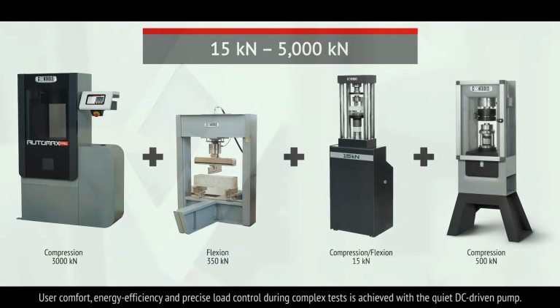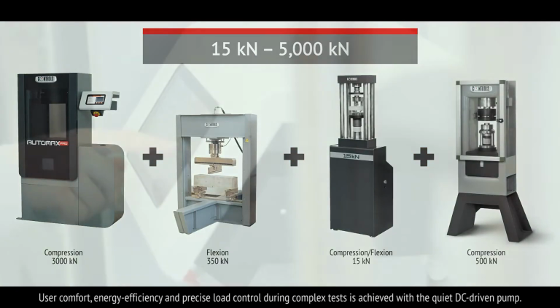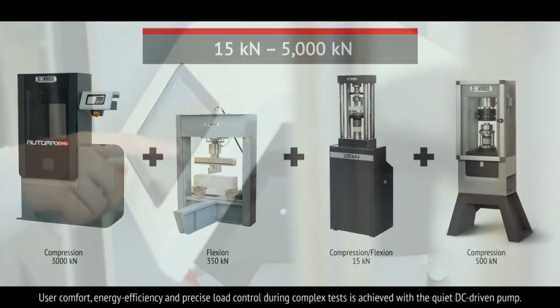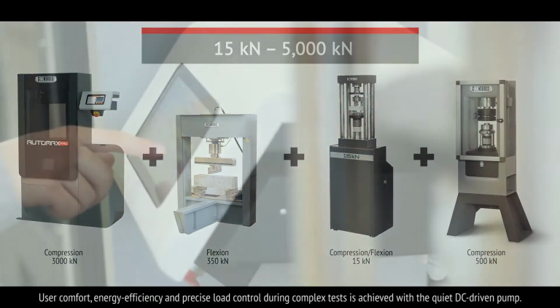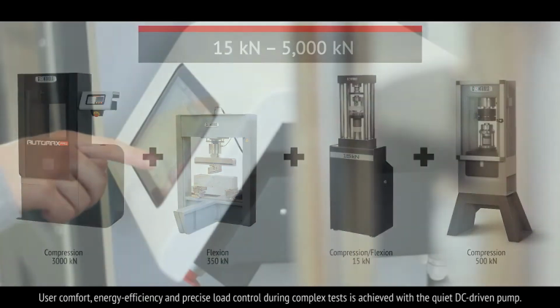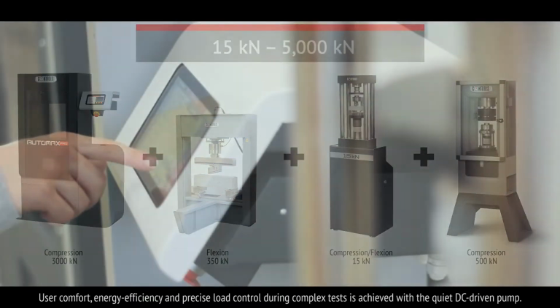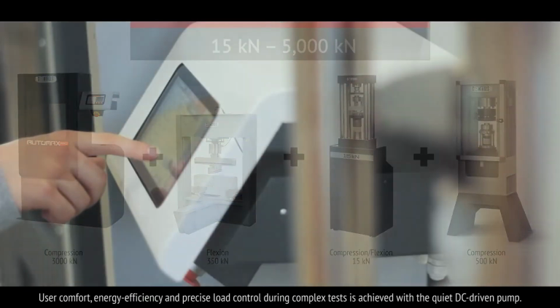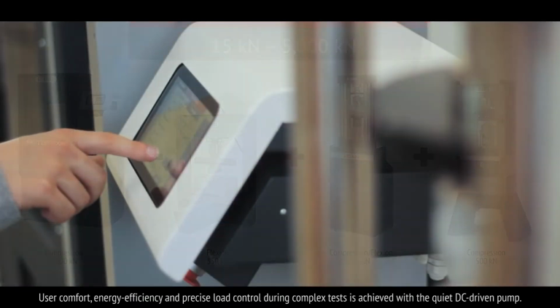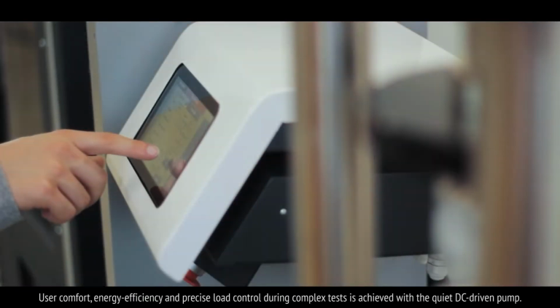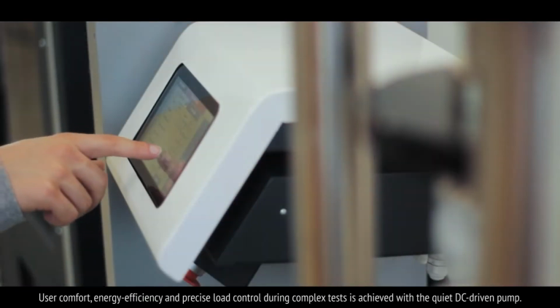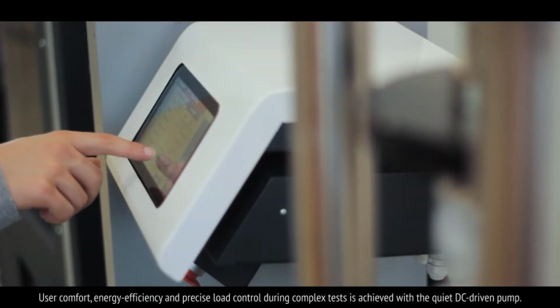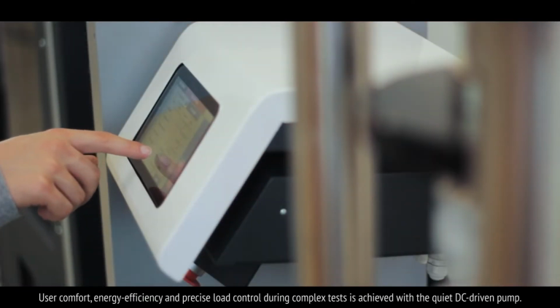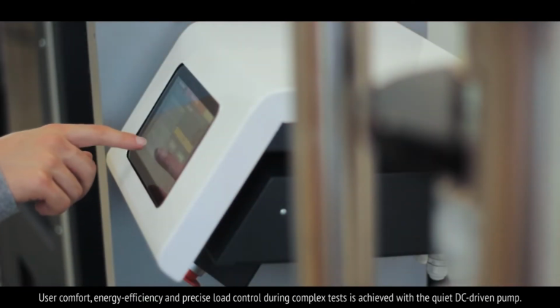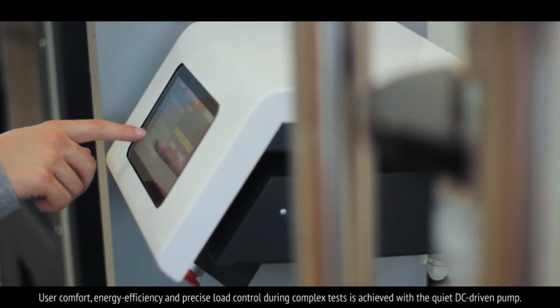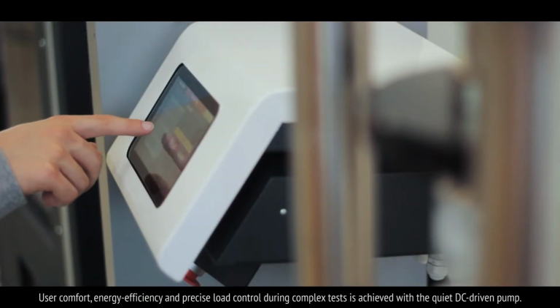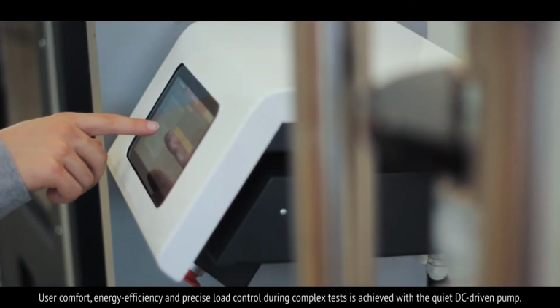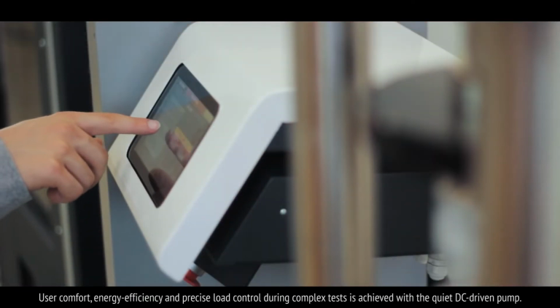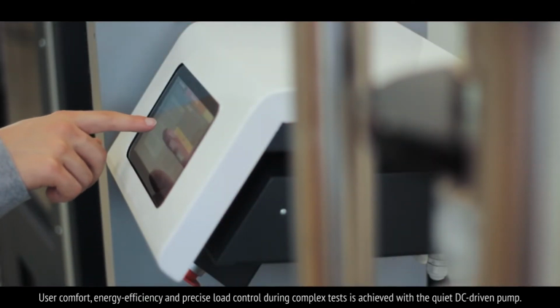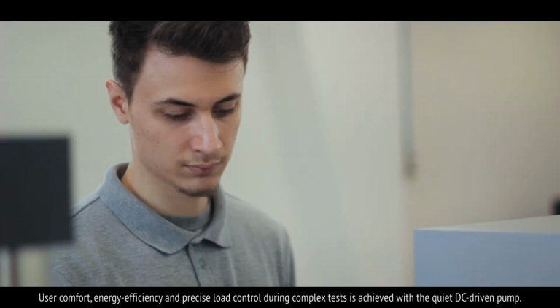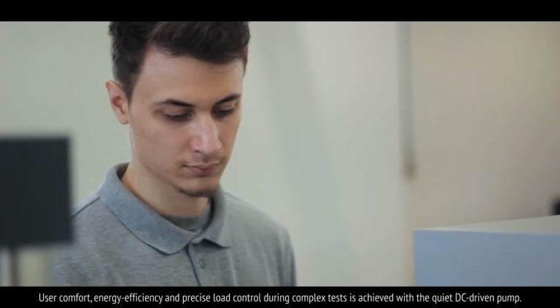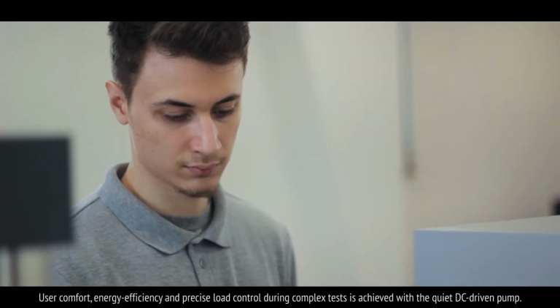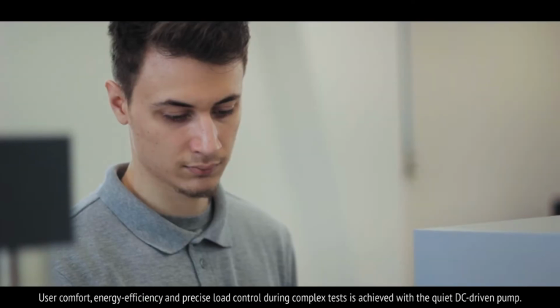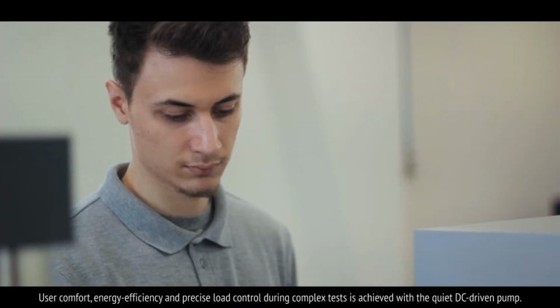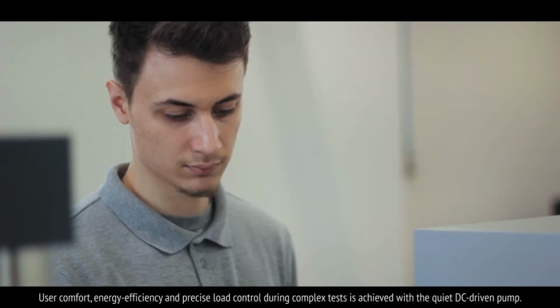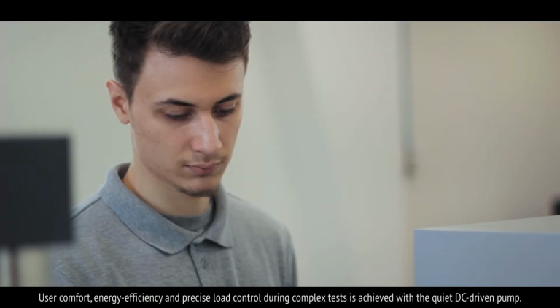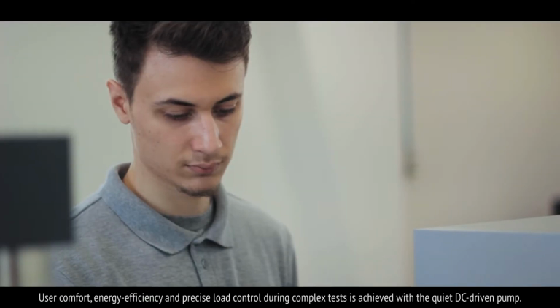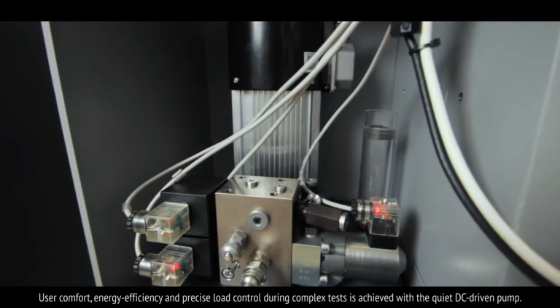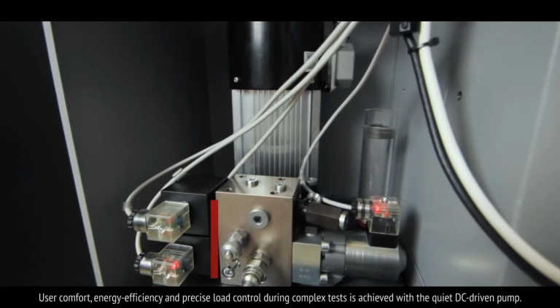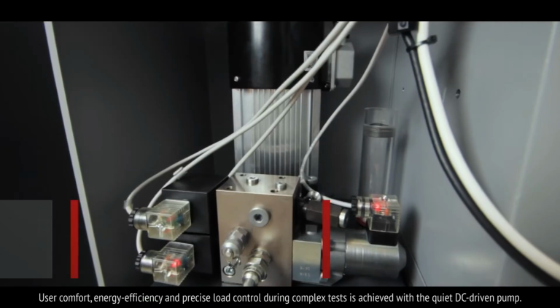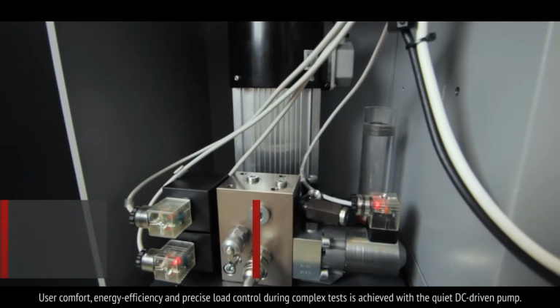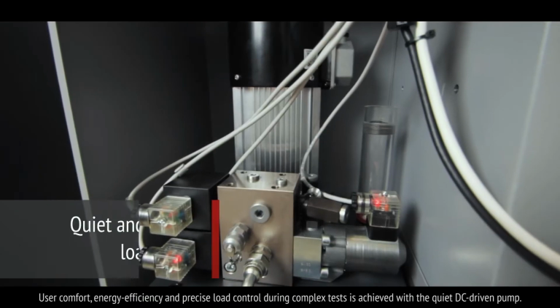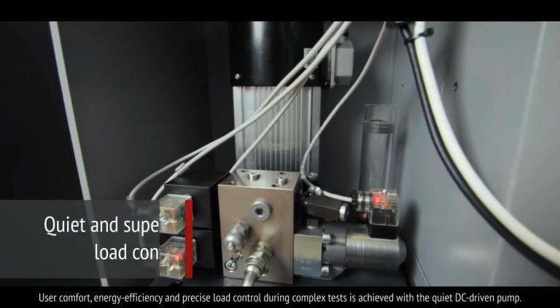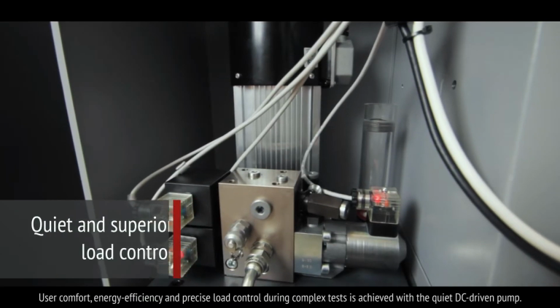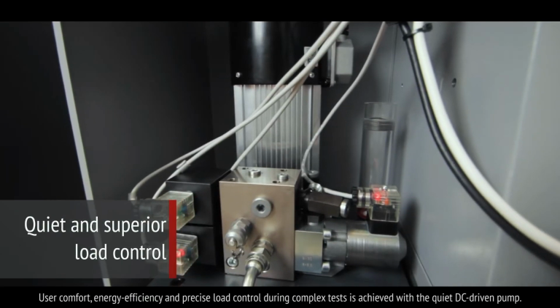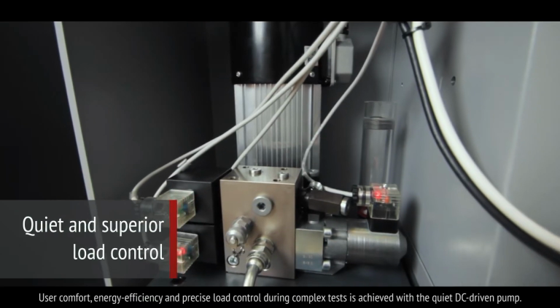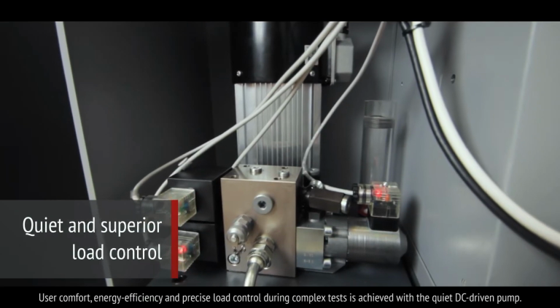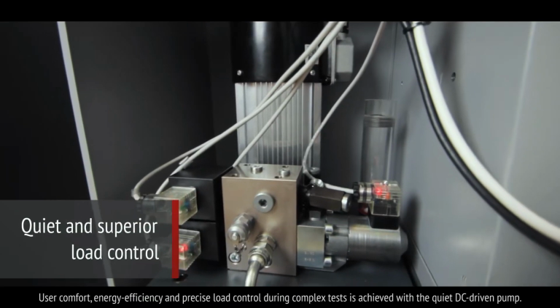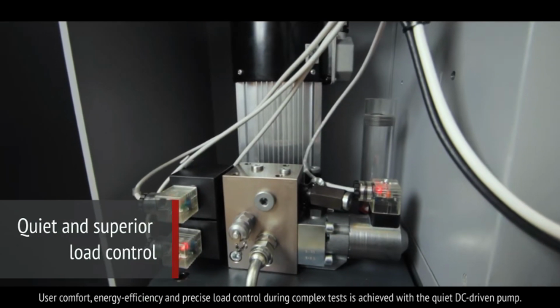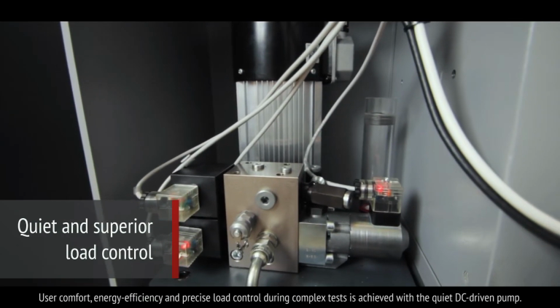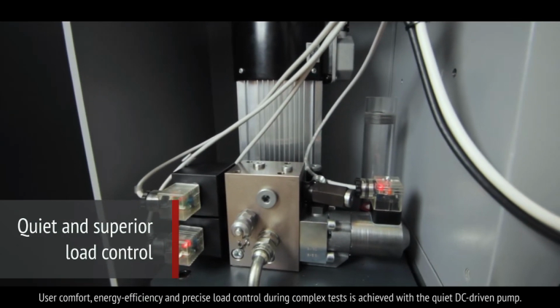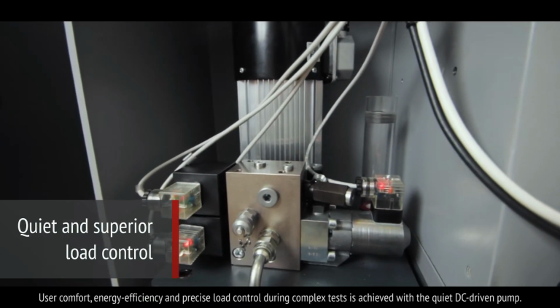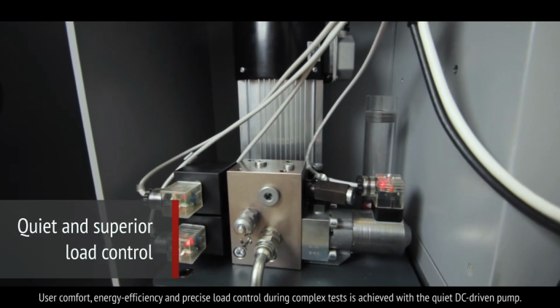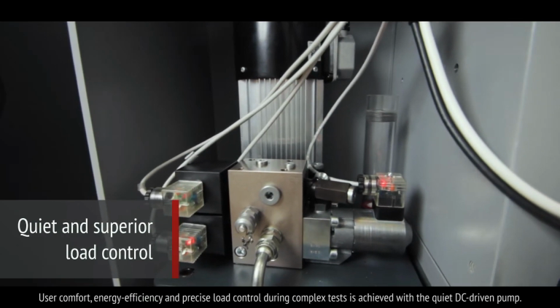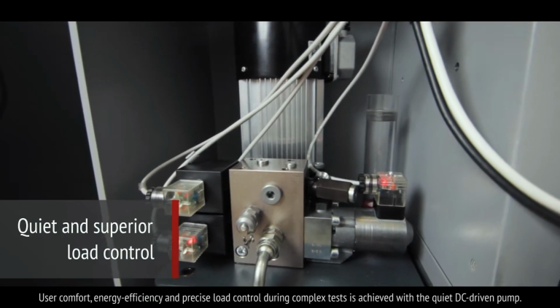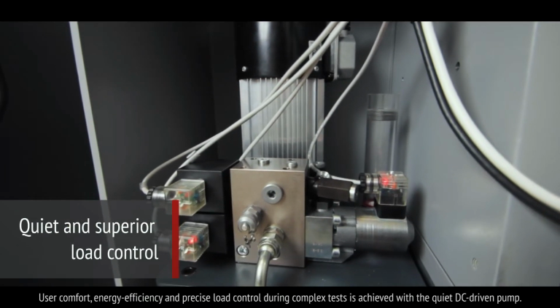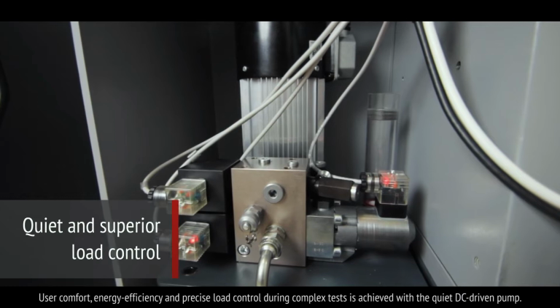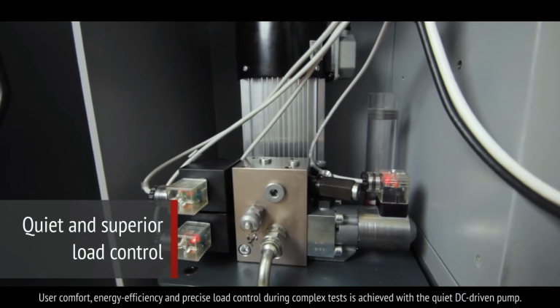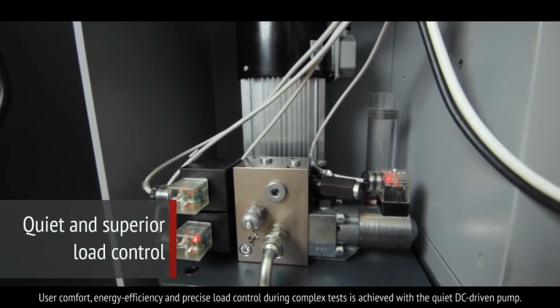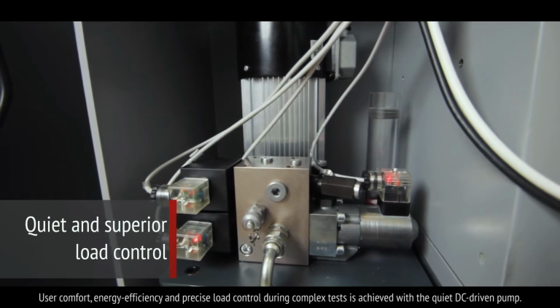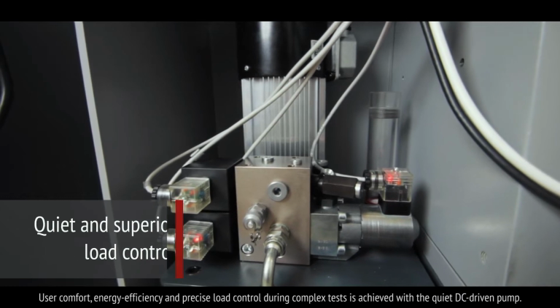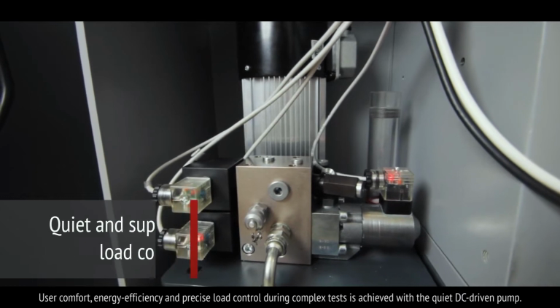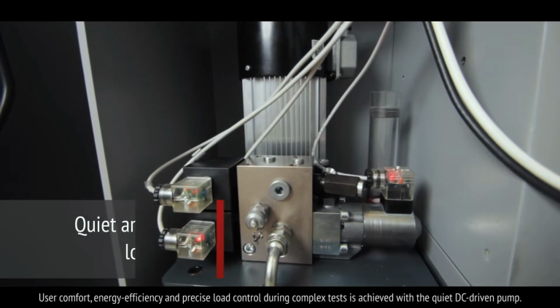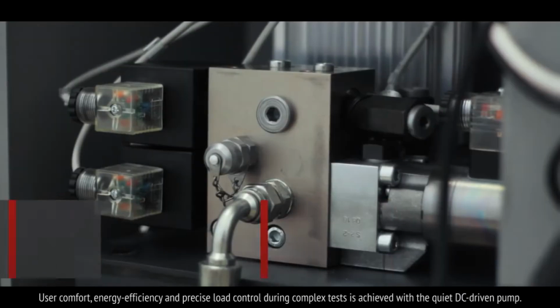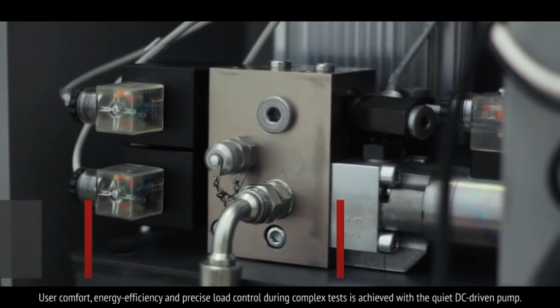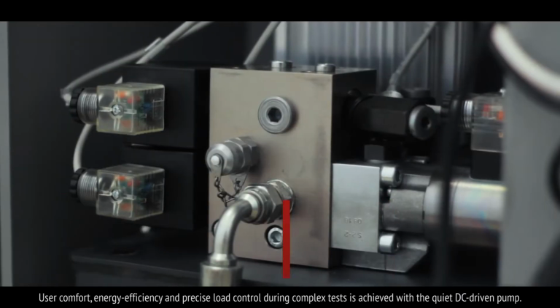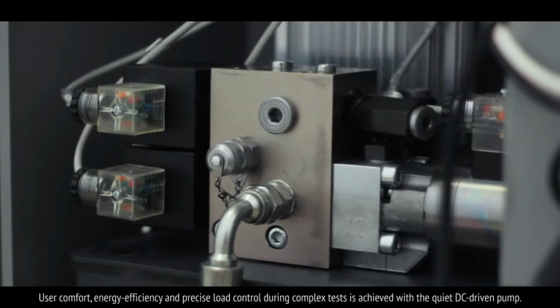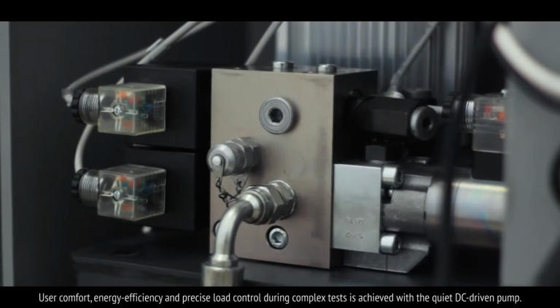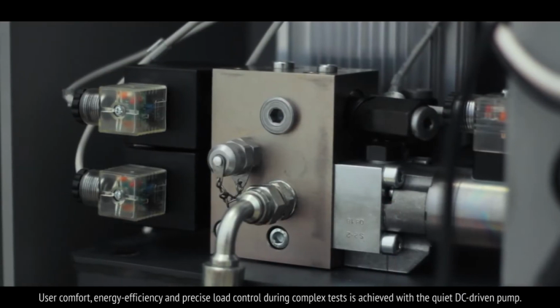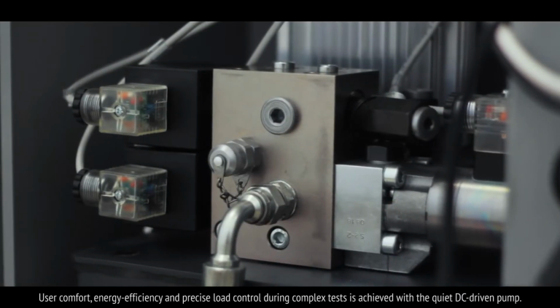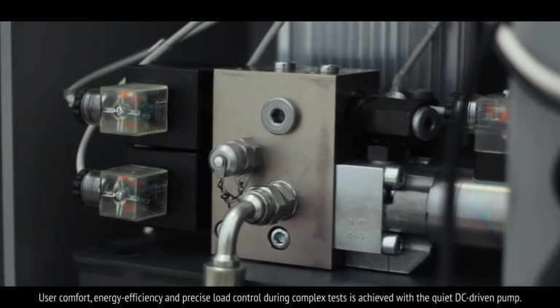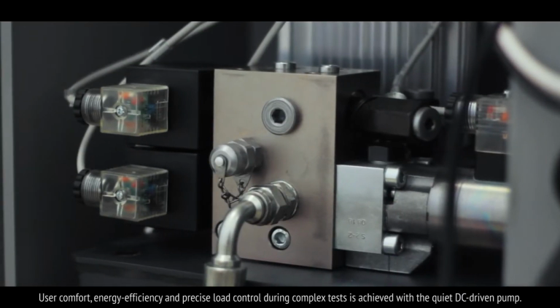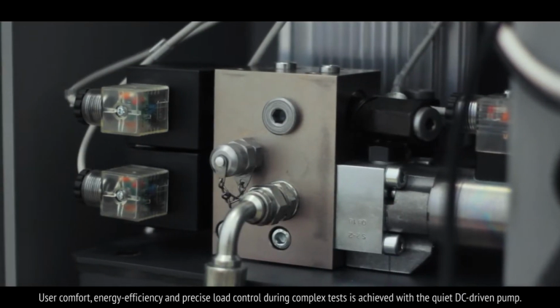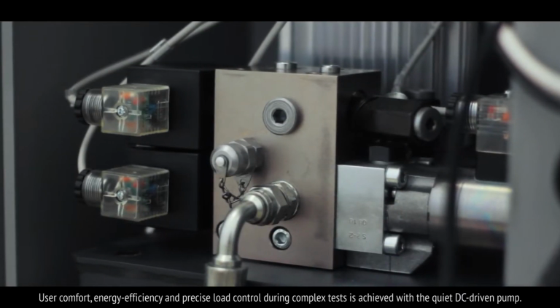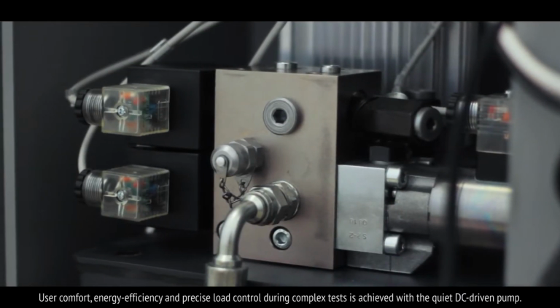User comfort, energy efficiency and precise load control during complex tests is achieved with the quiet DC-driven pump.